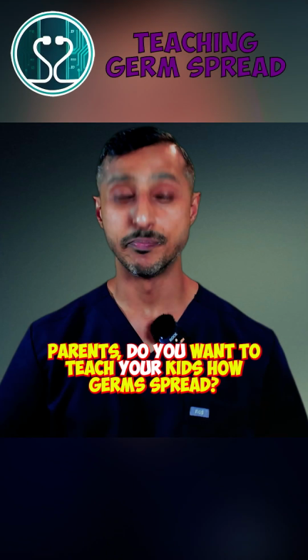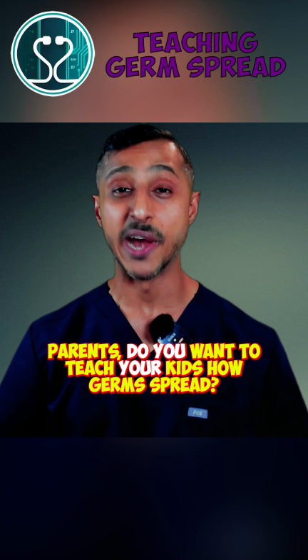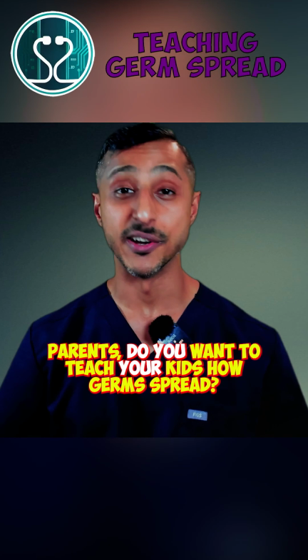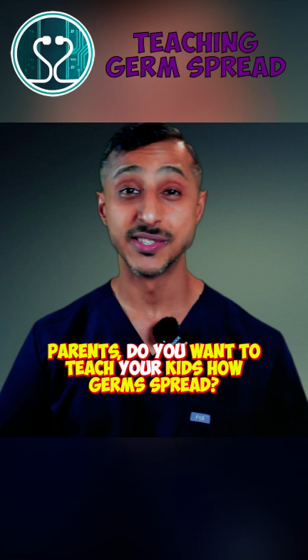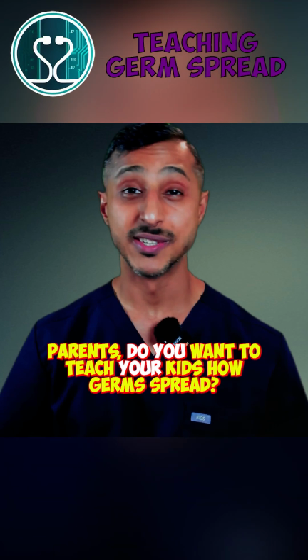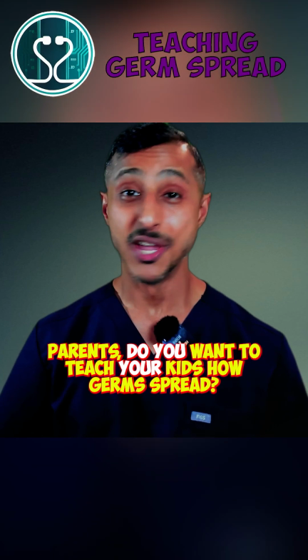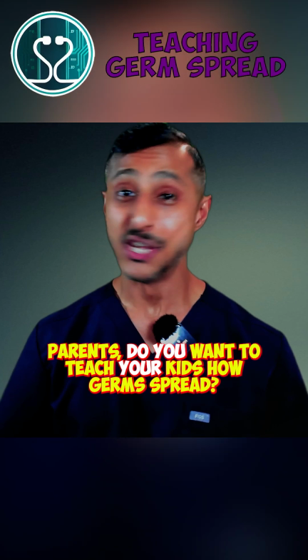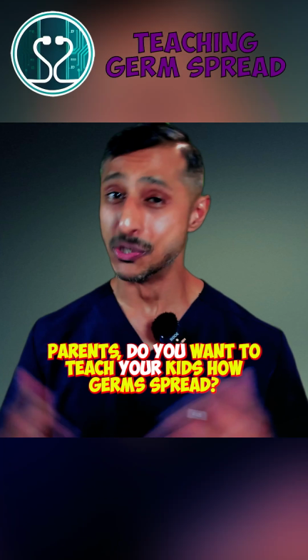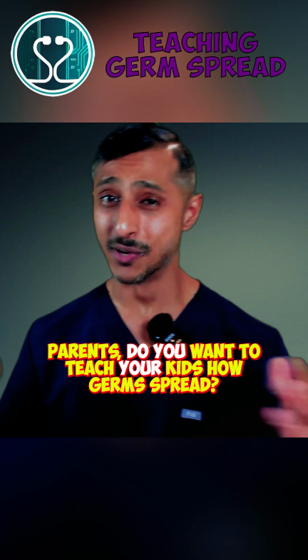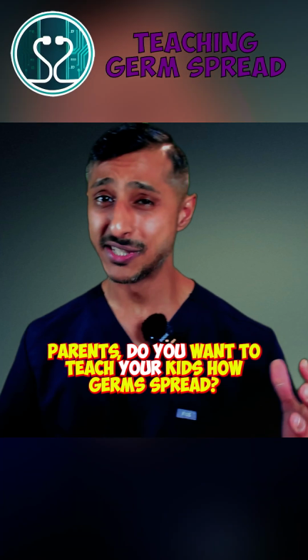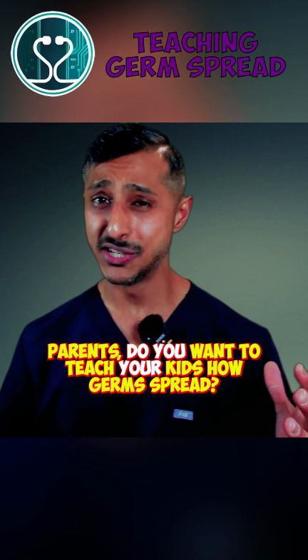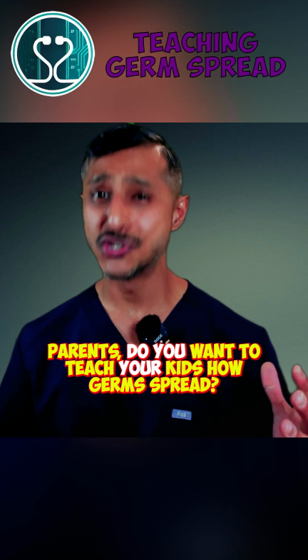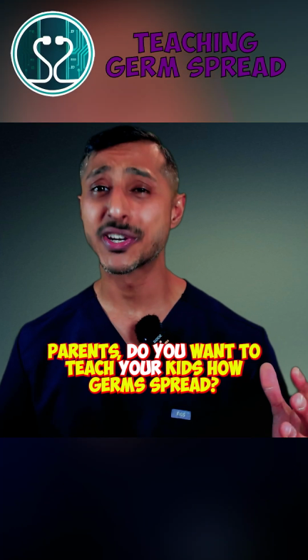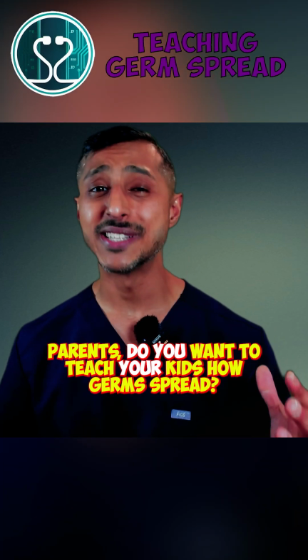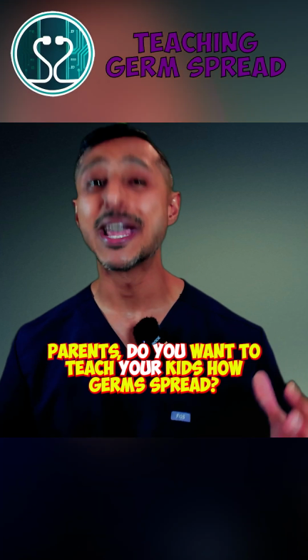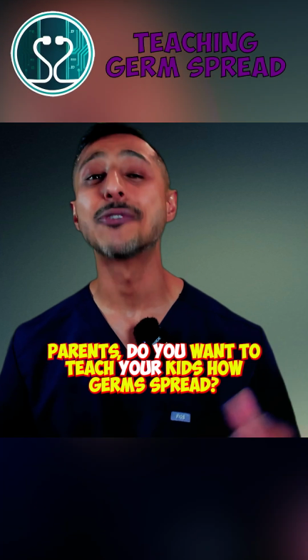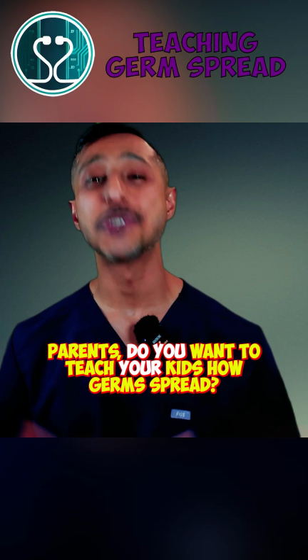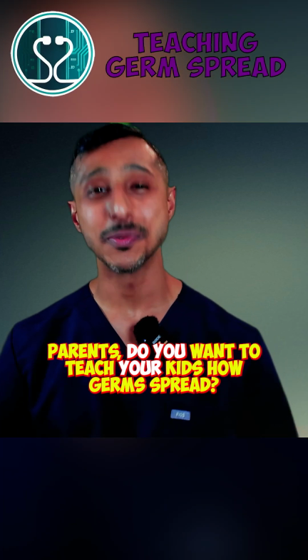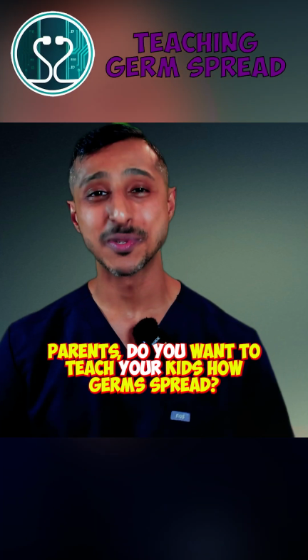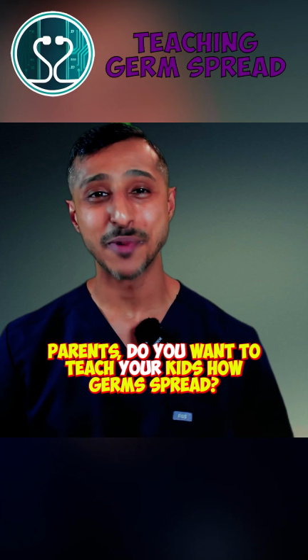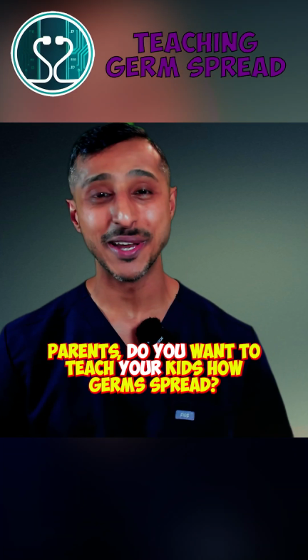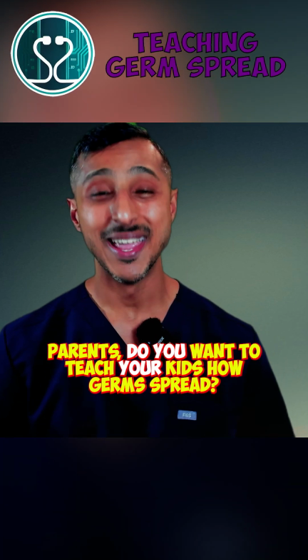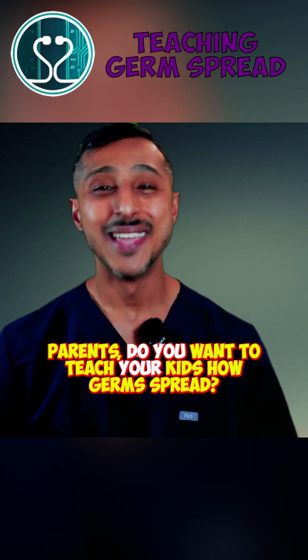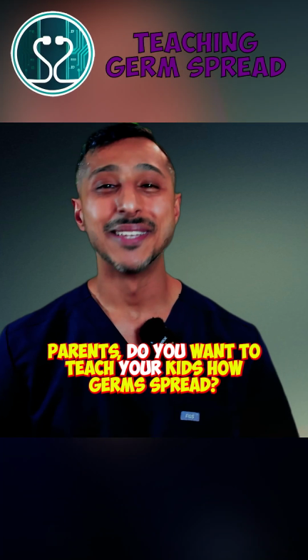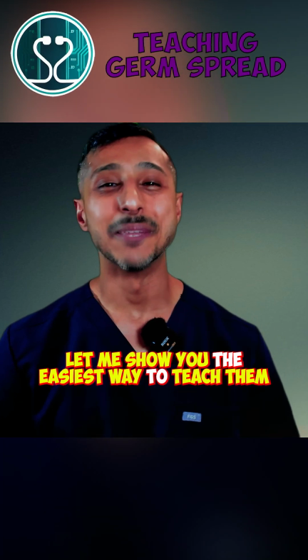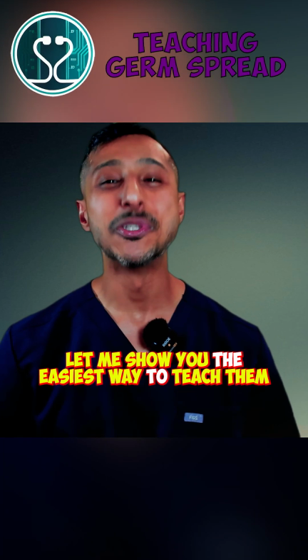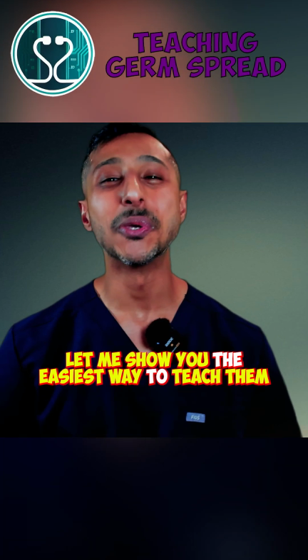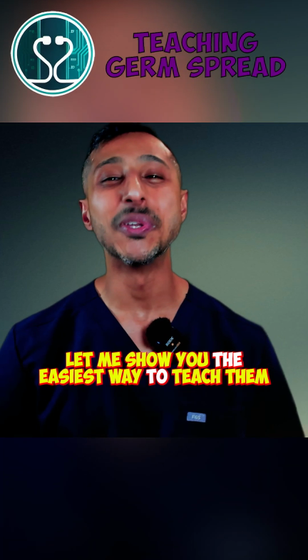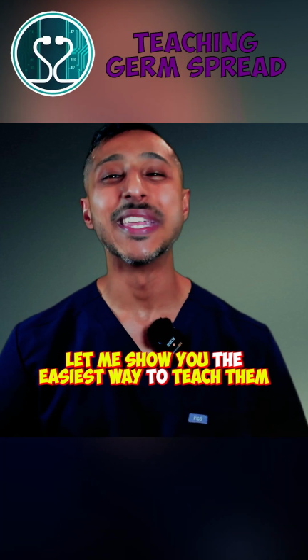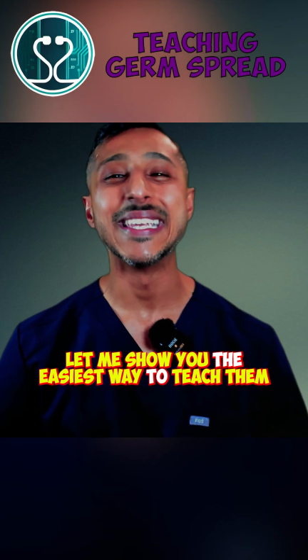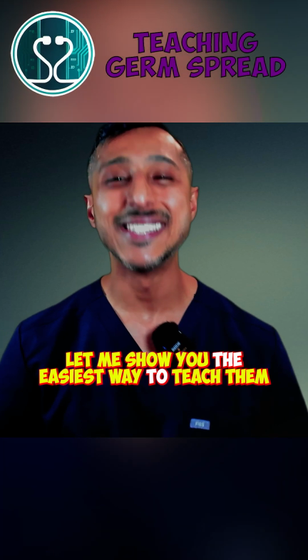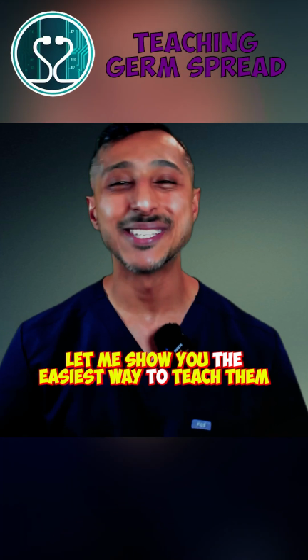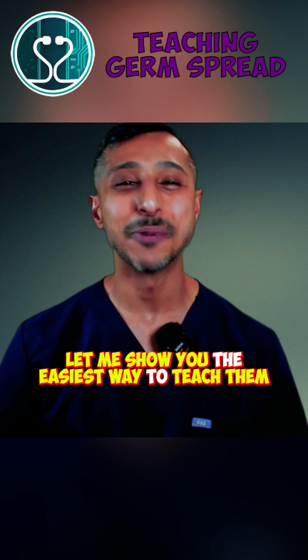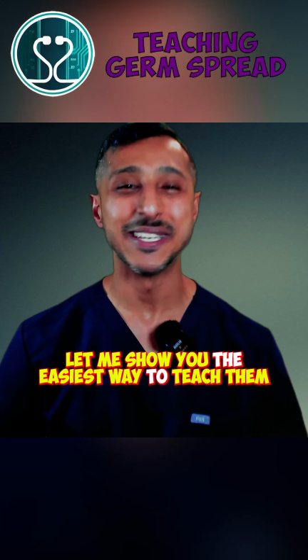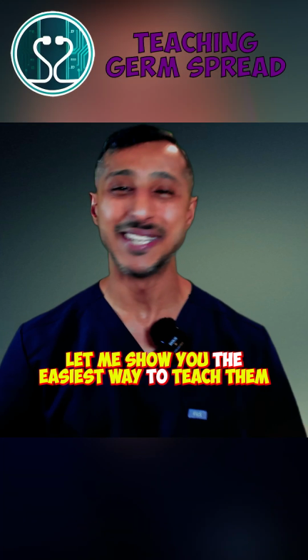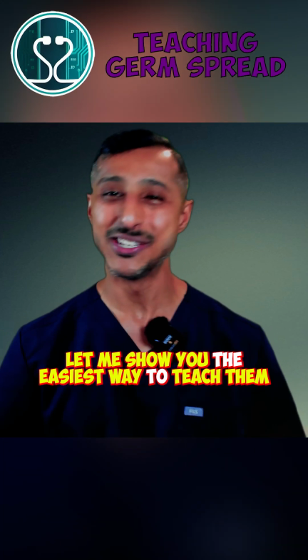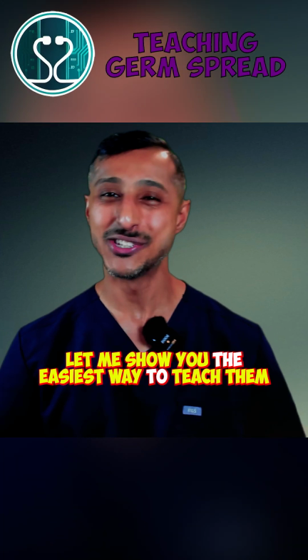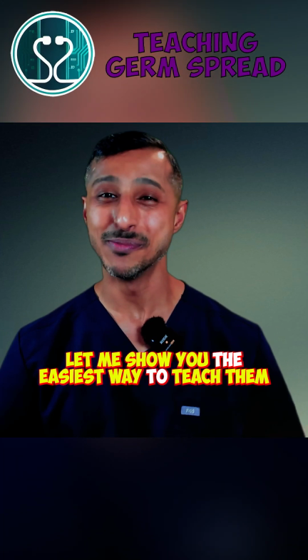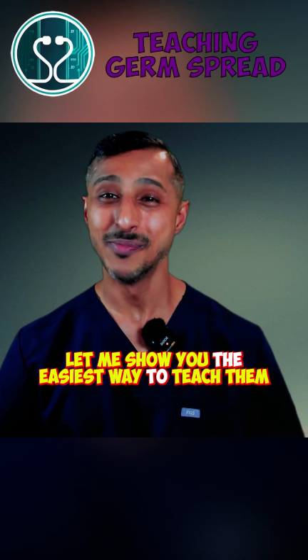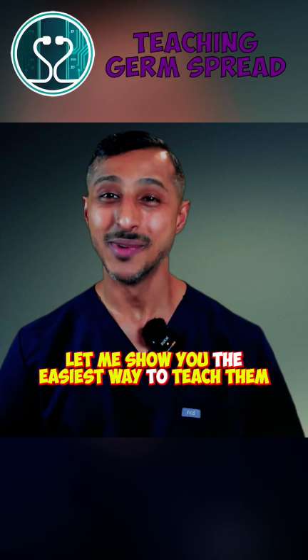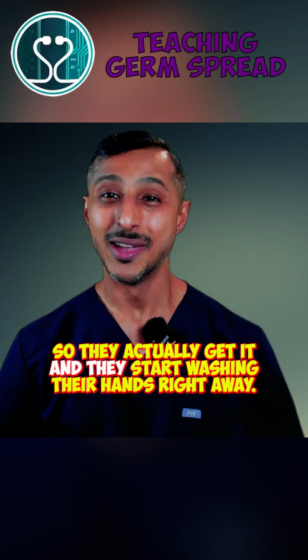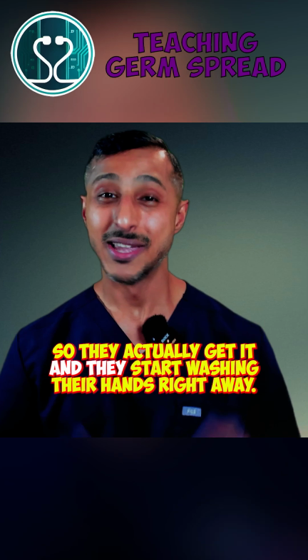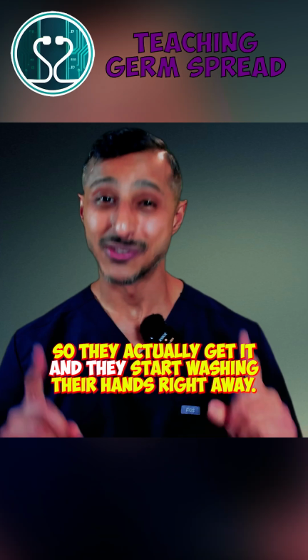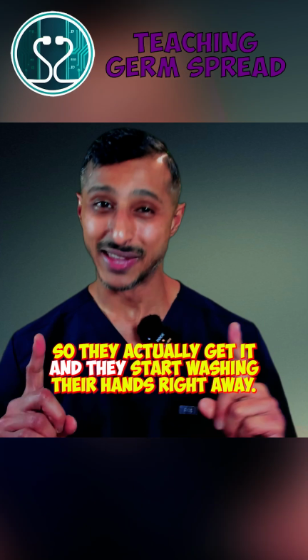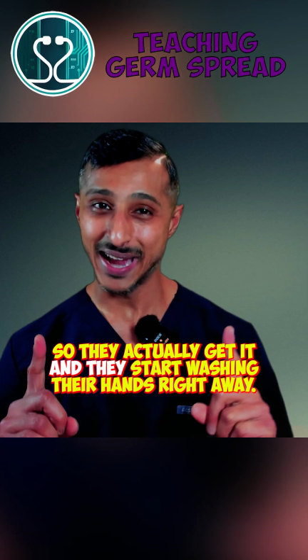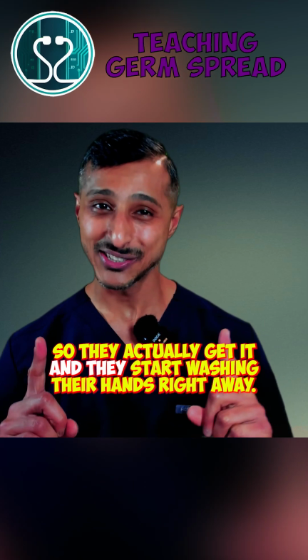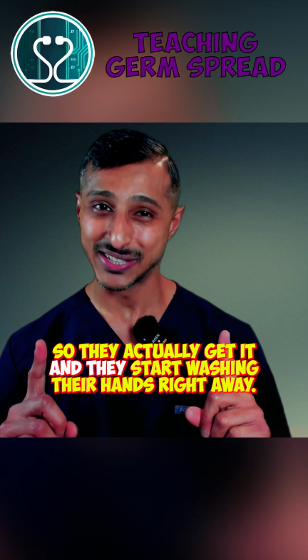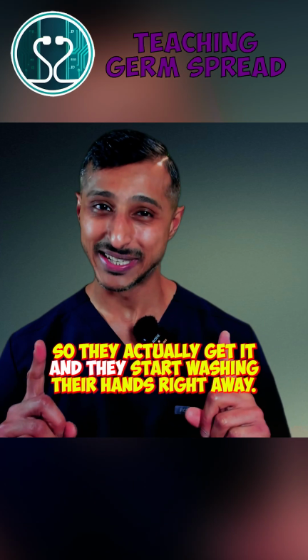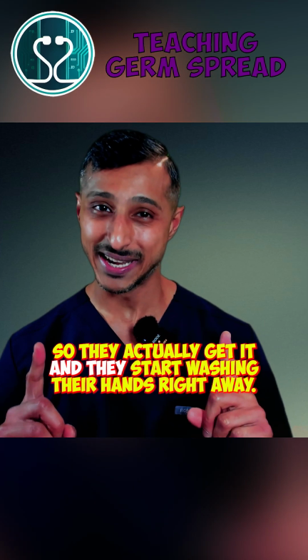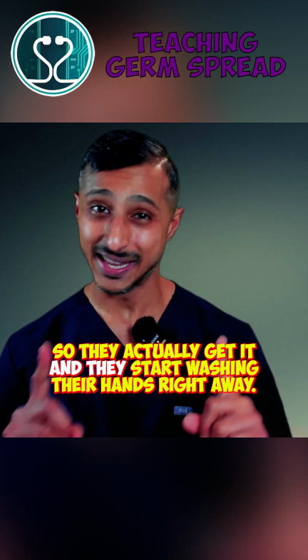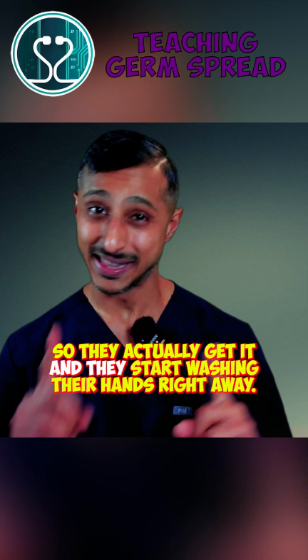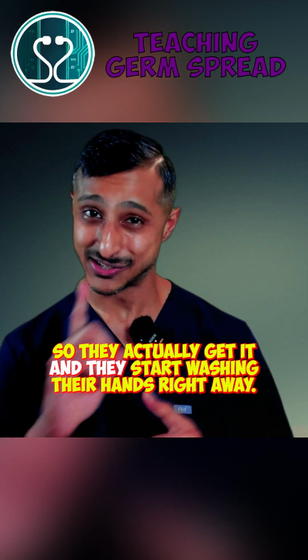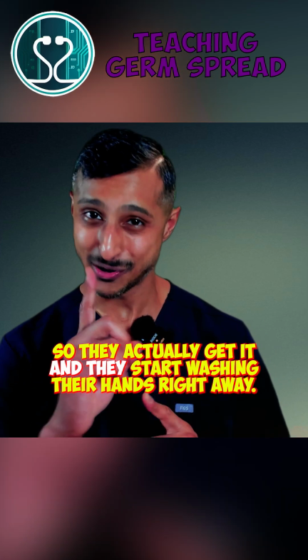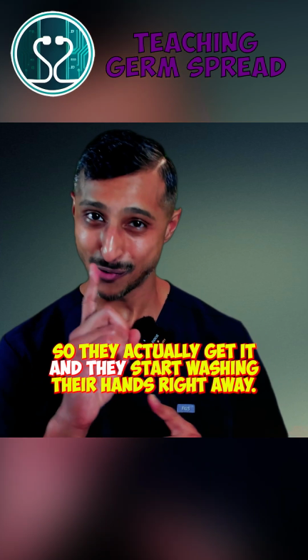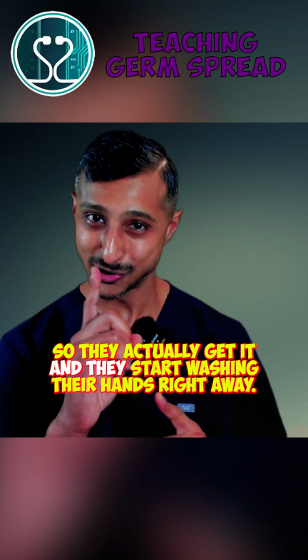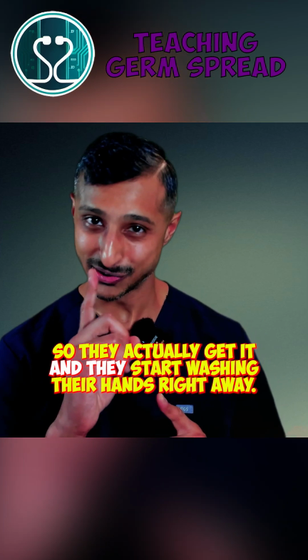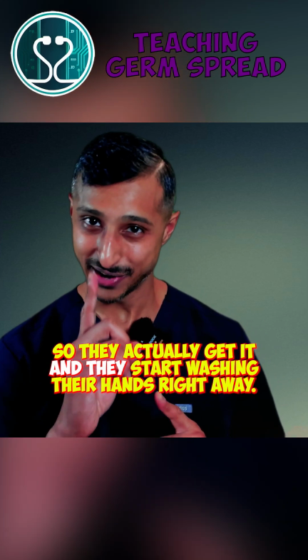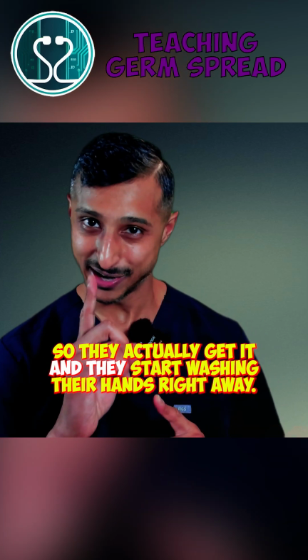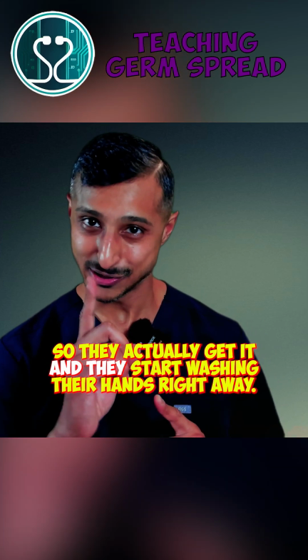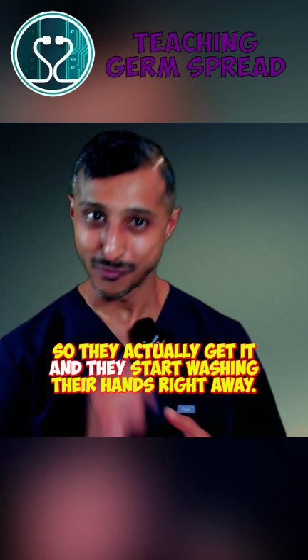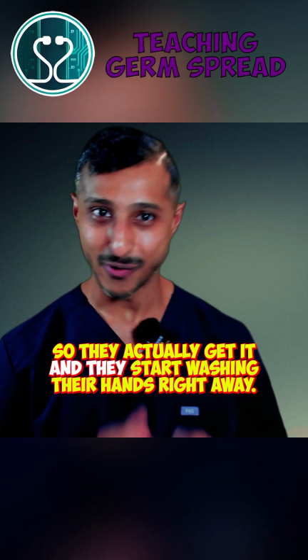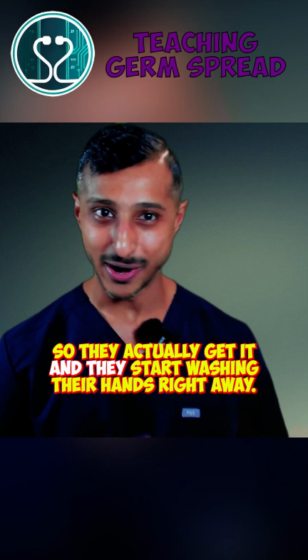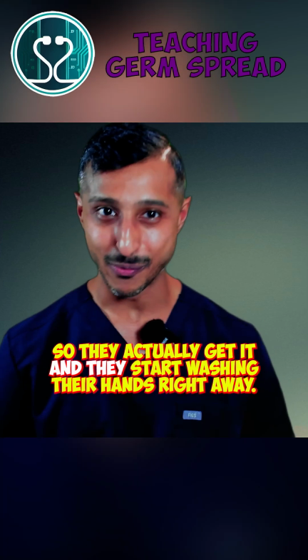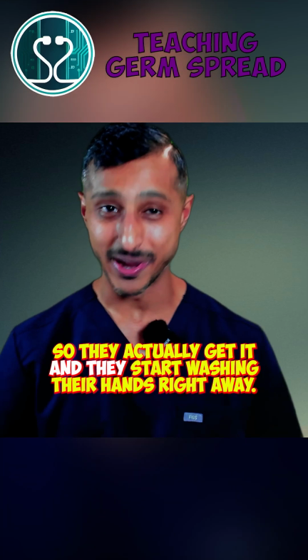Parents, do you want to teach your kids how germs spread? Let me show you the easiest way to teach them so they actually get it and they start washing their hands right away.